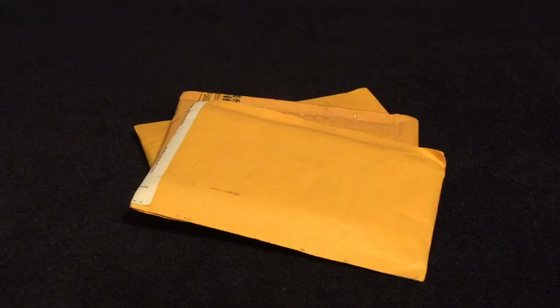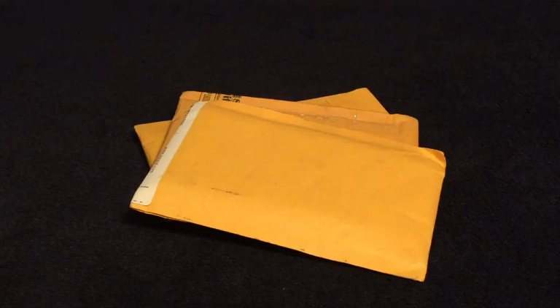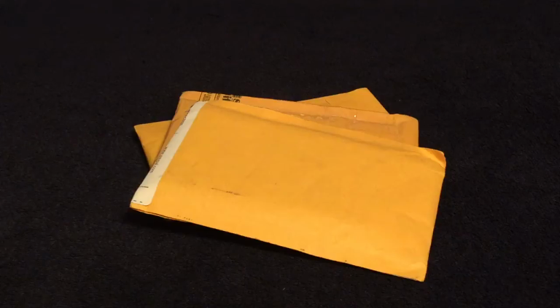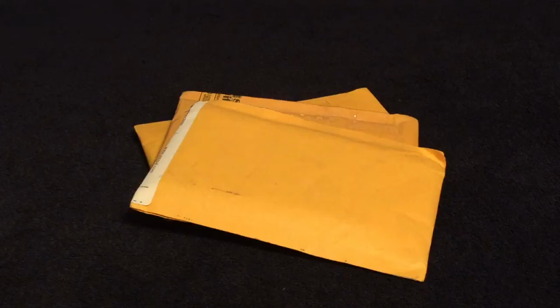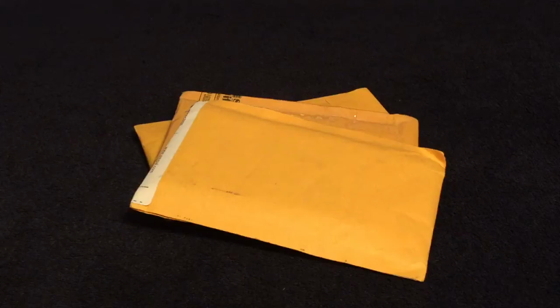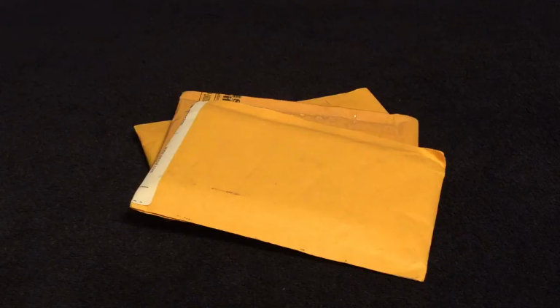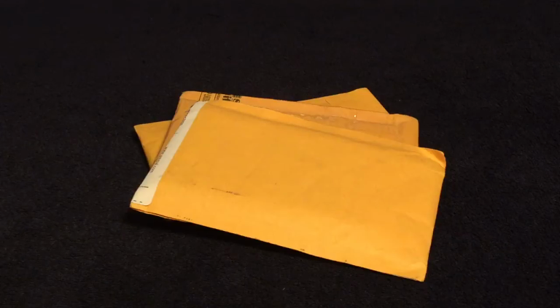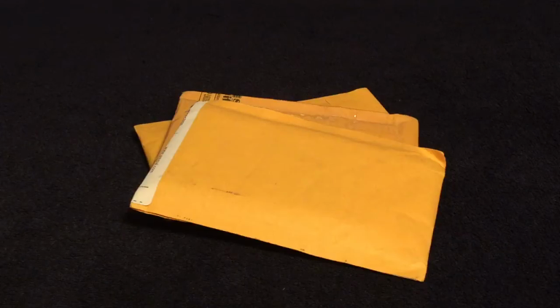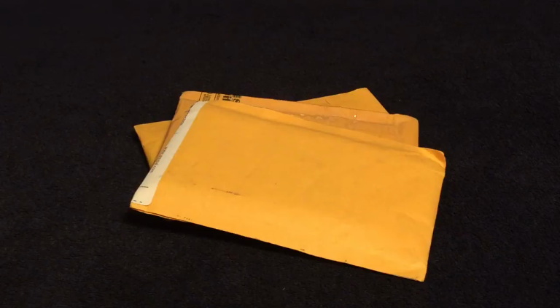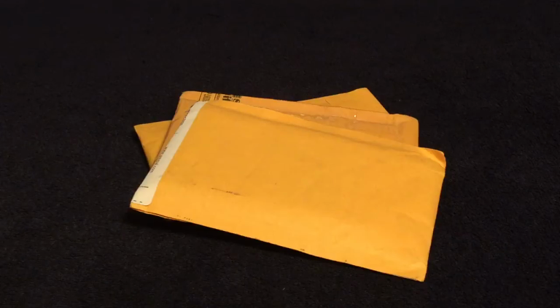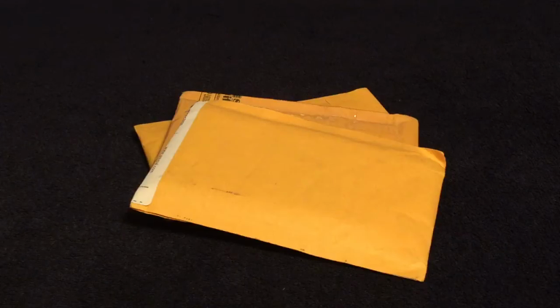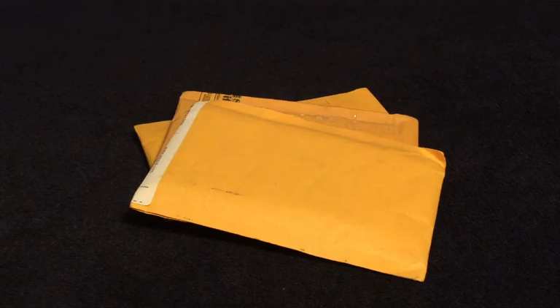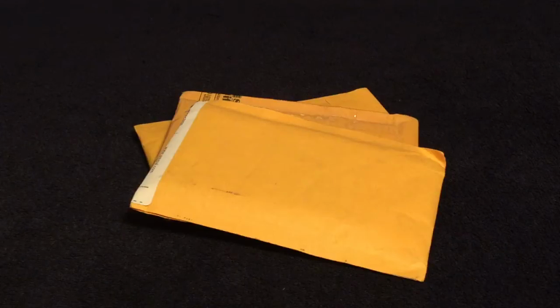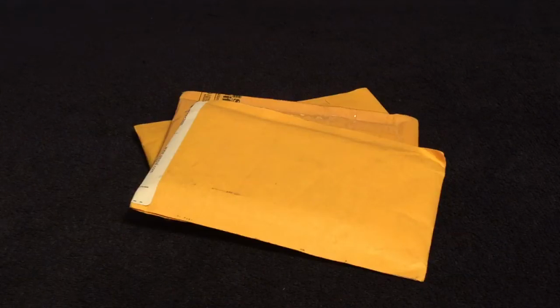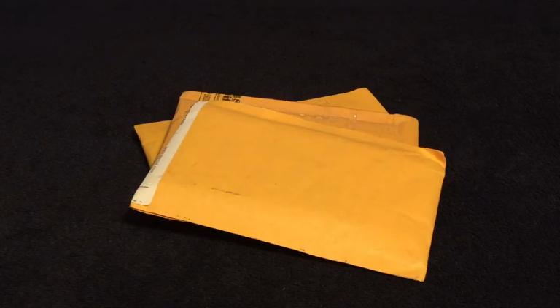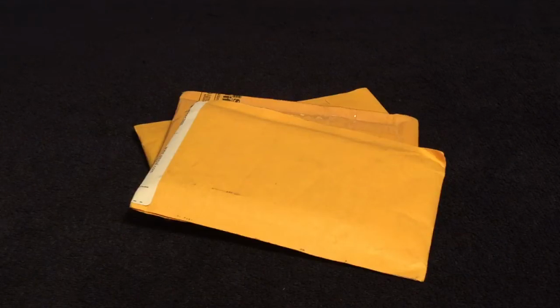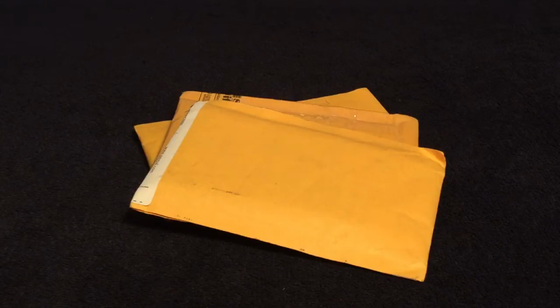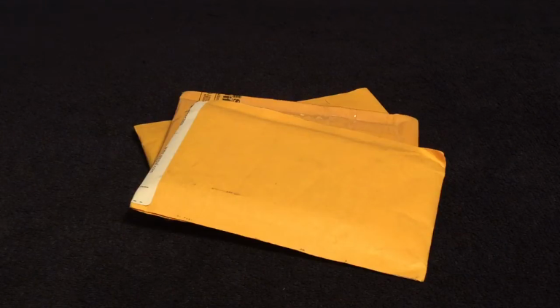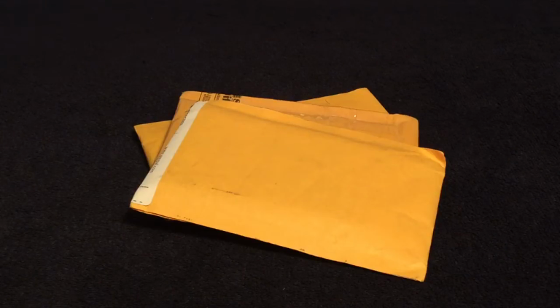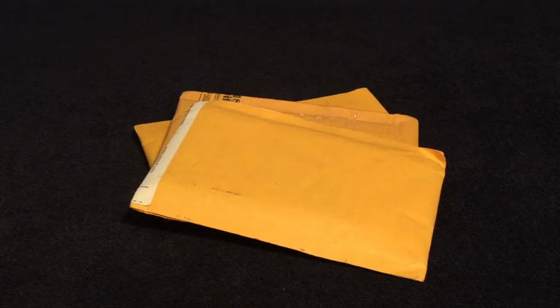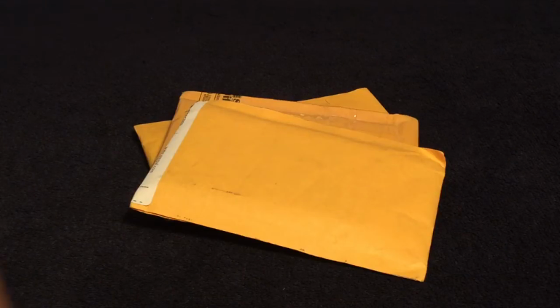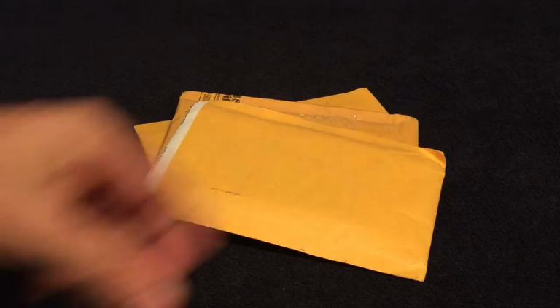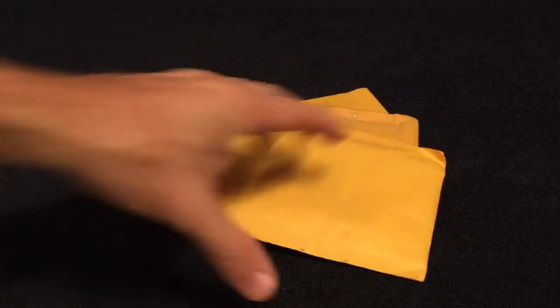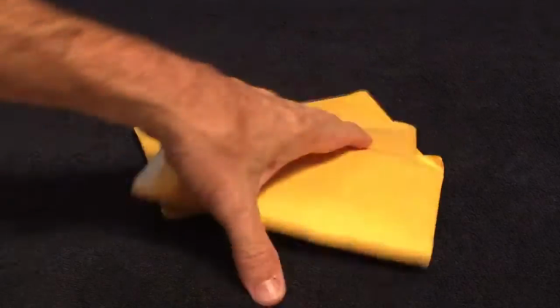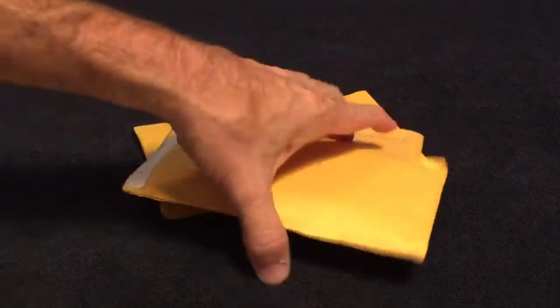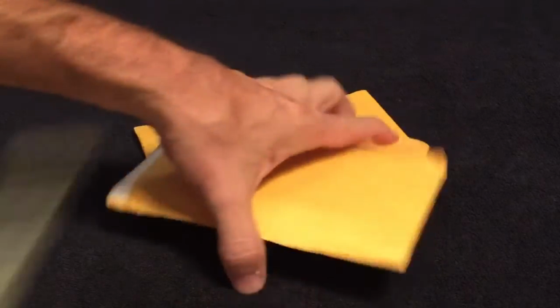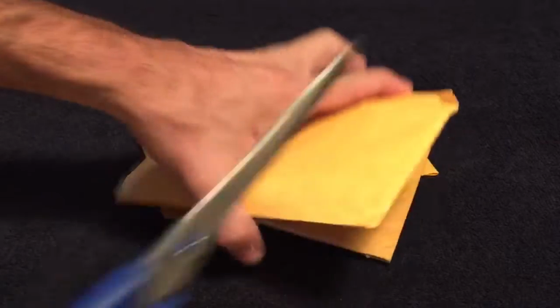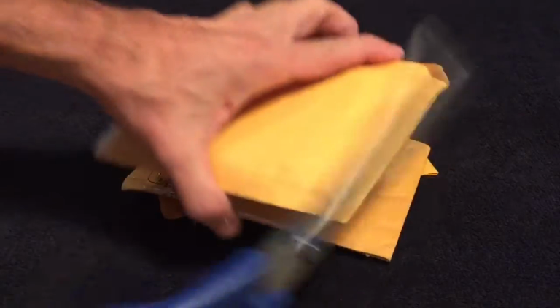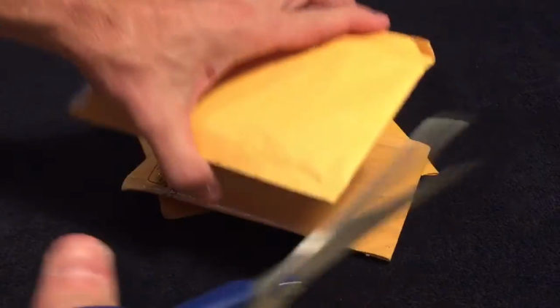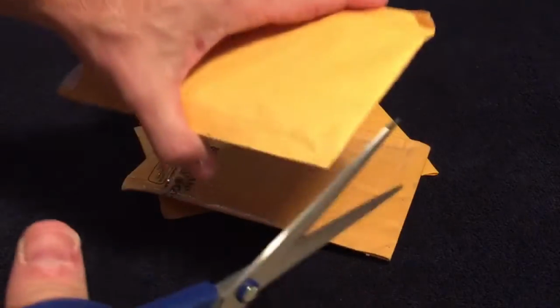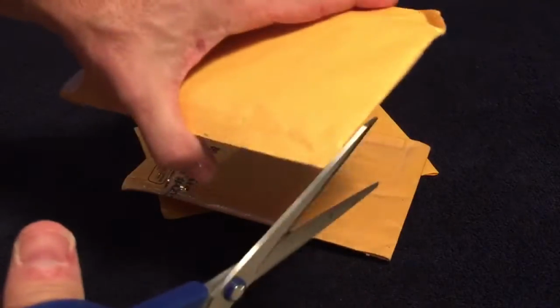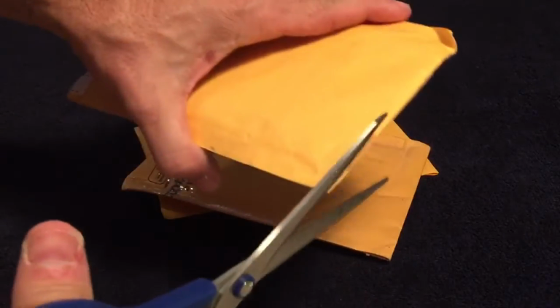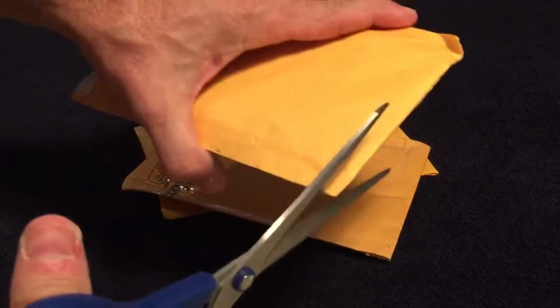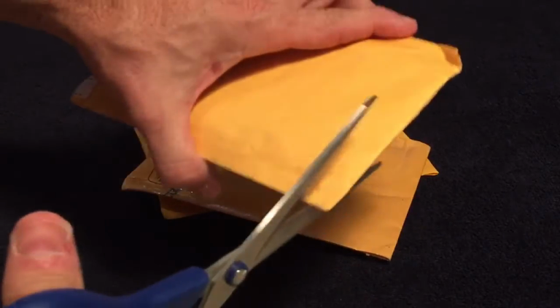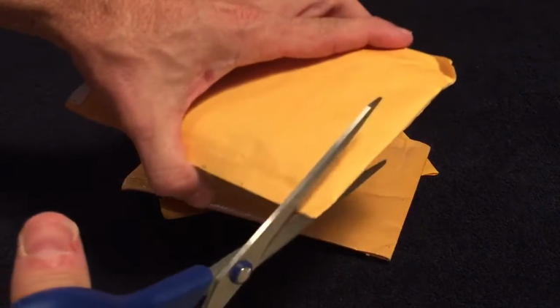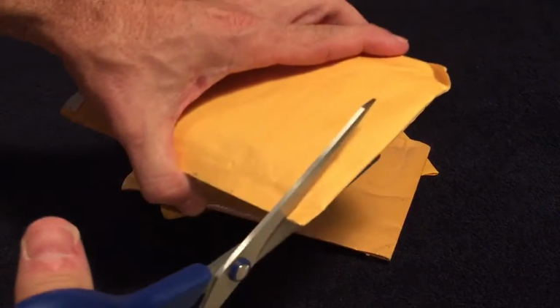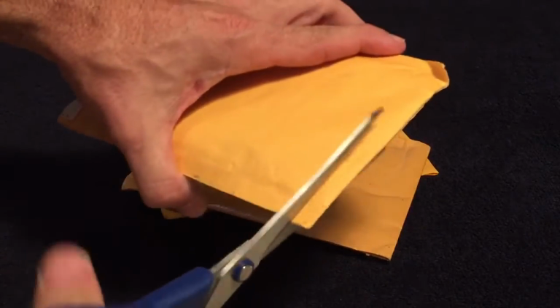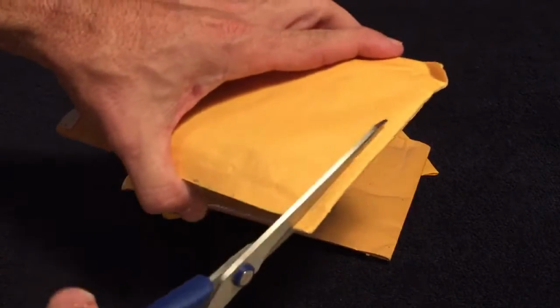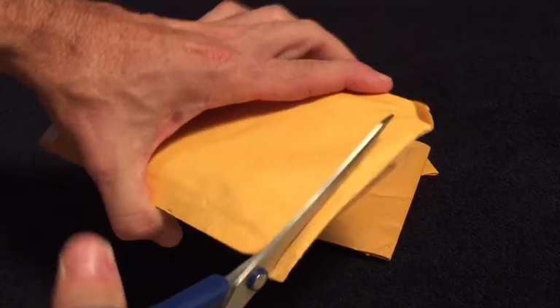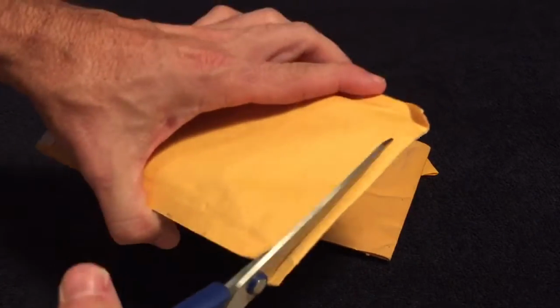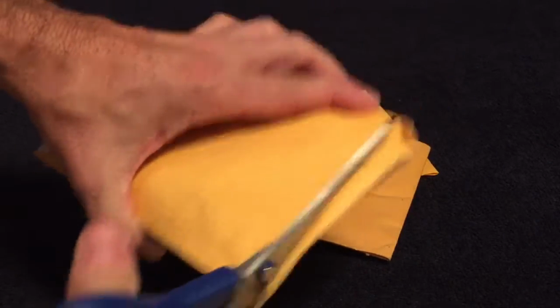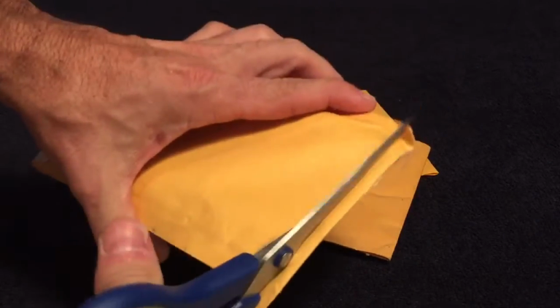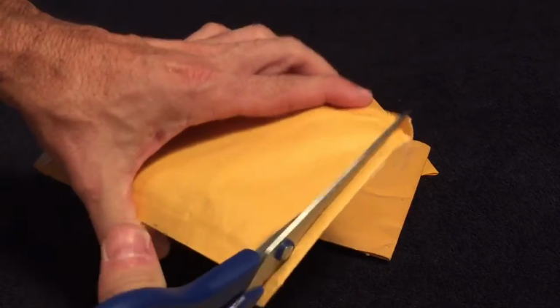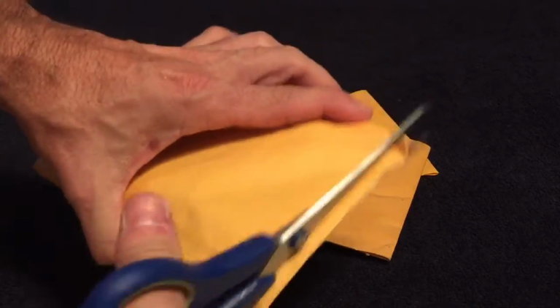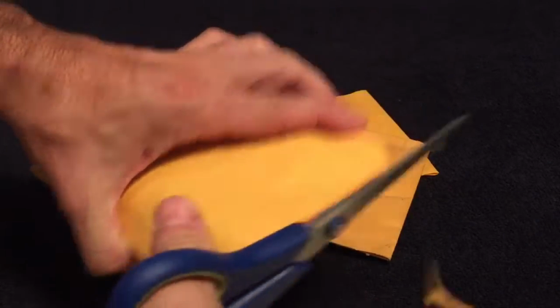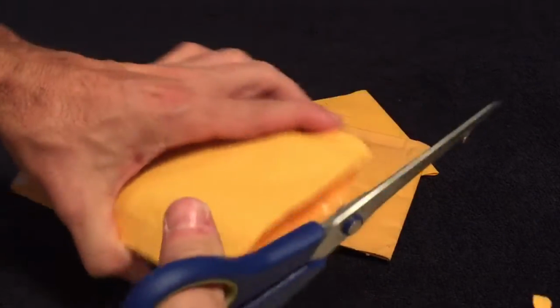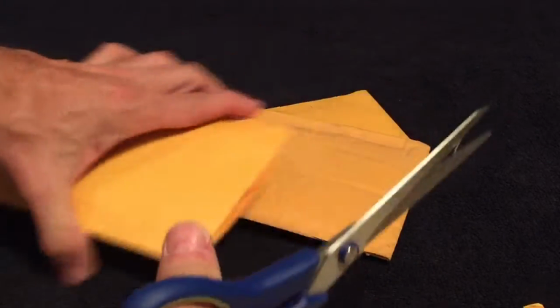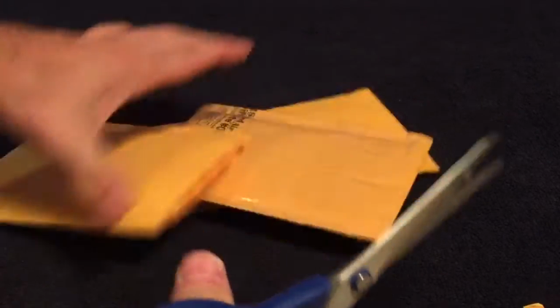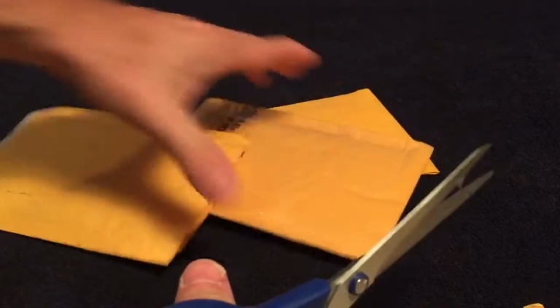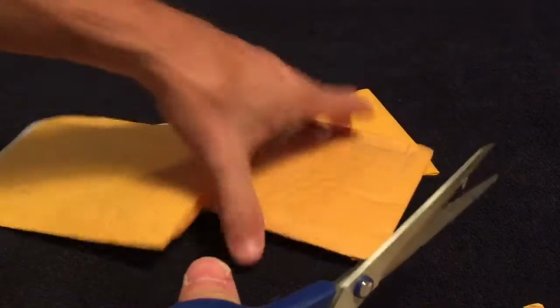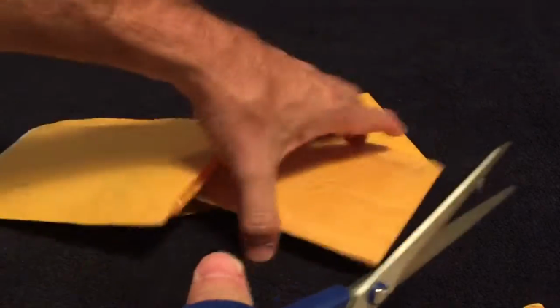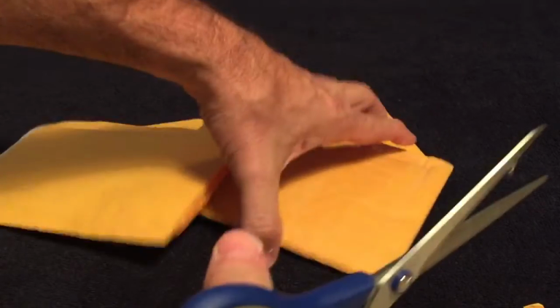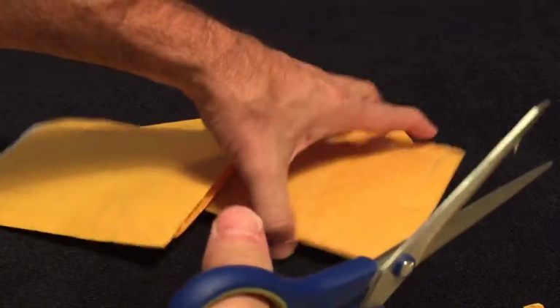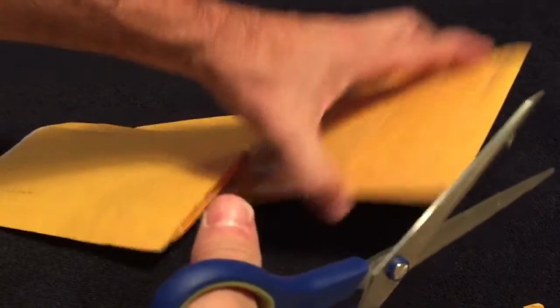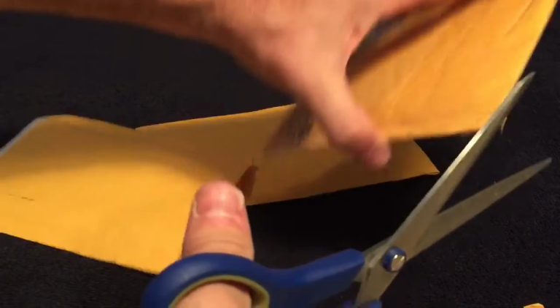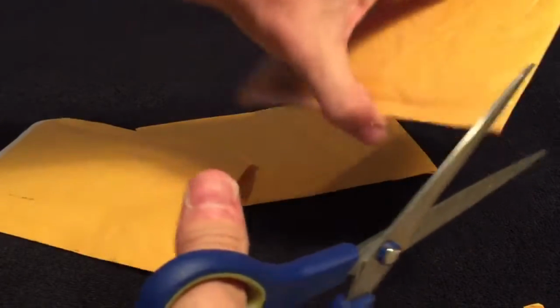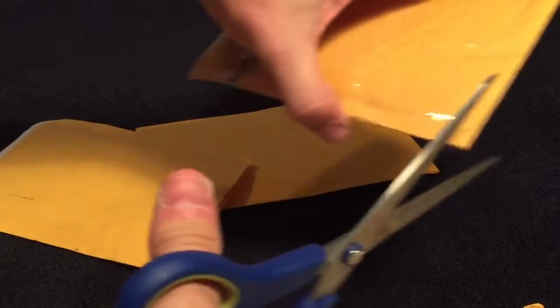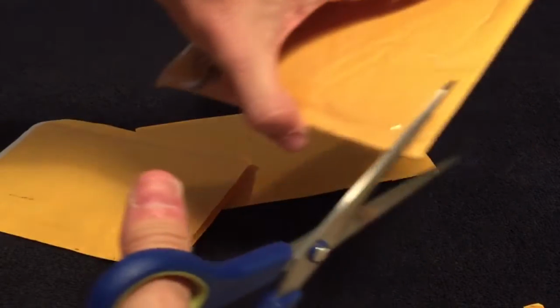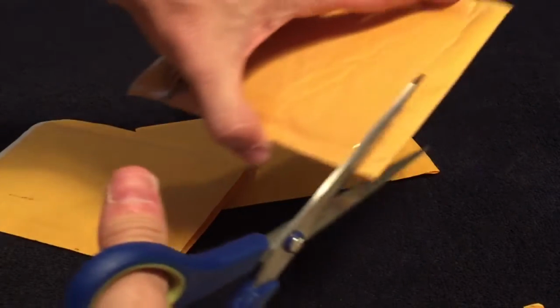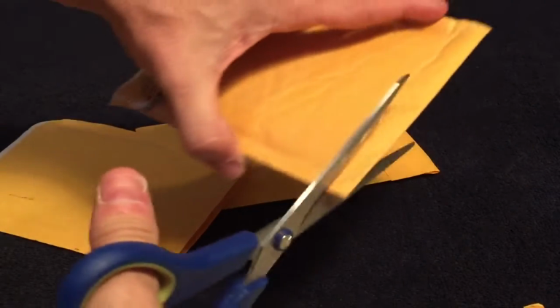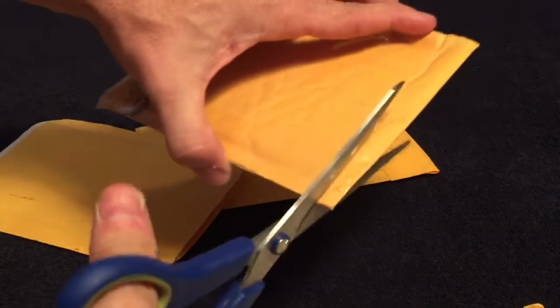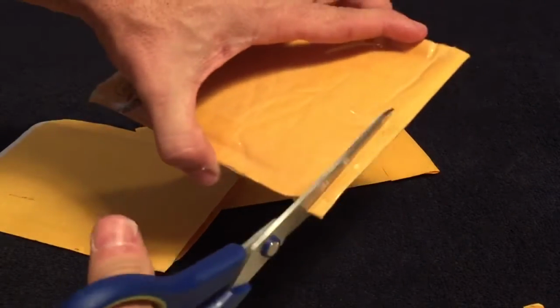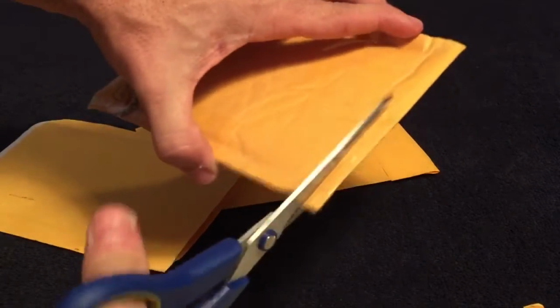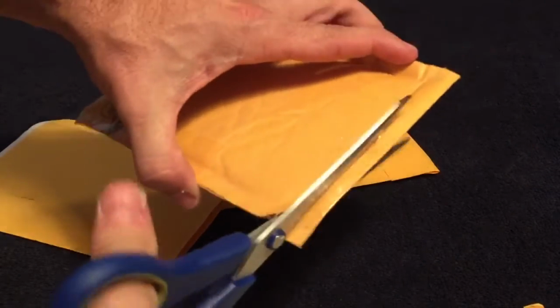Hey guys, I got a three-package mail day here. Get into it.